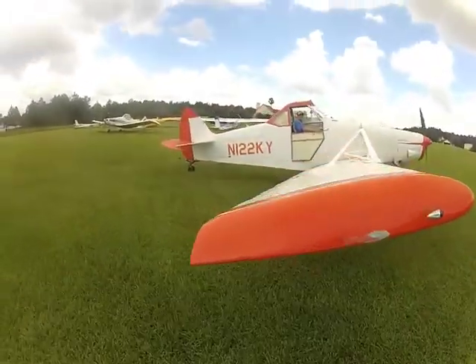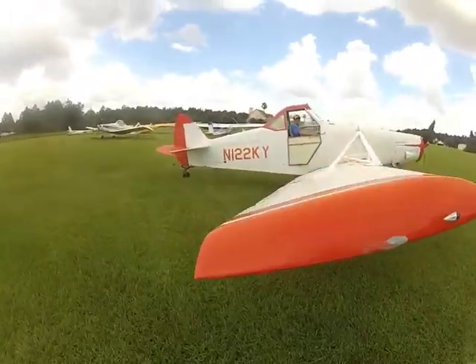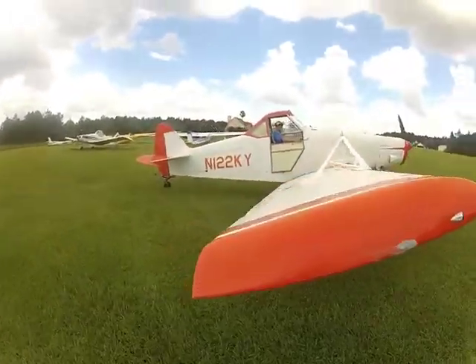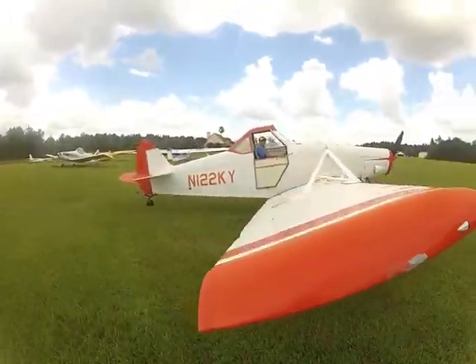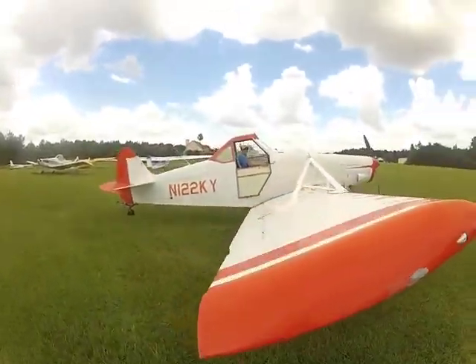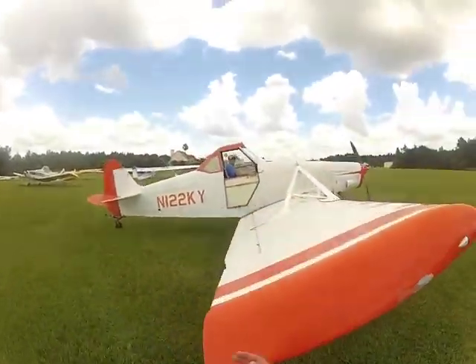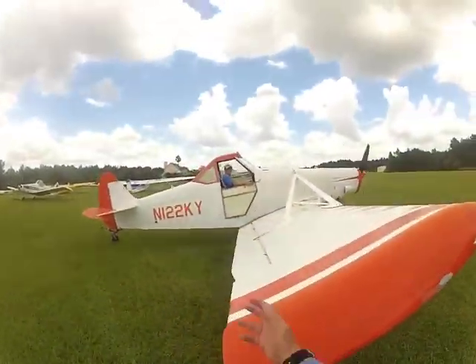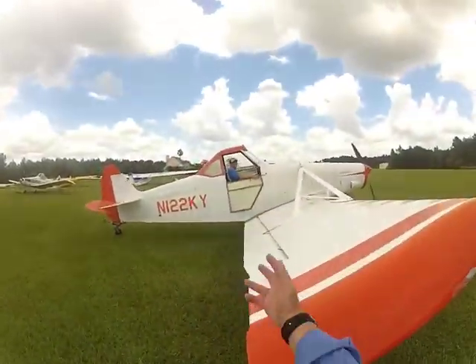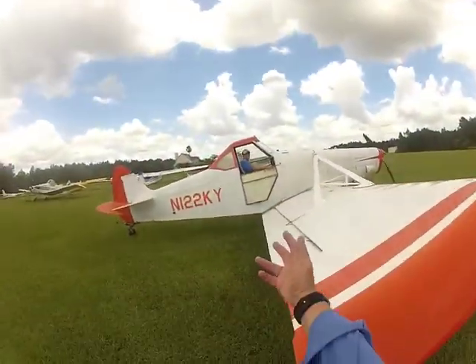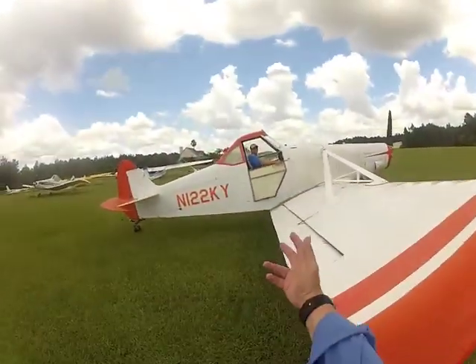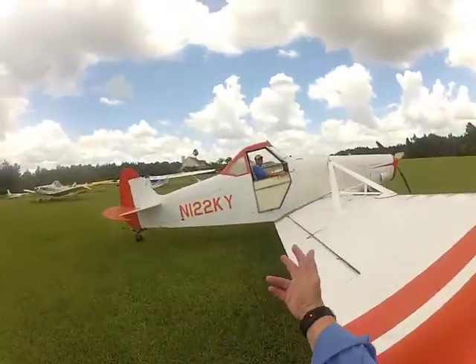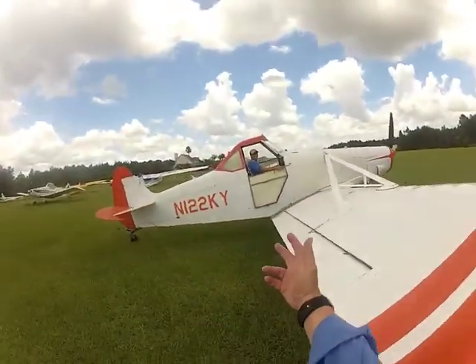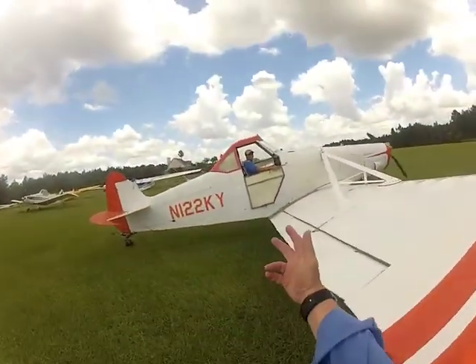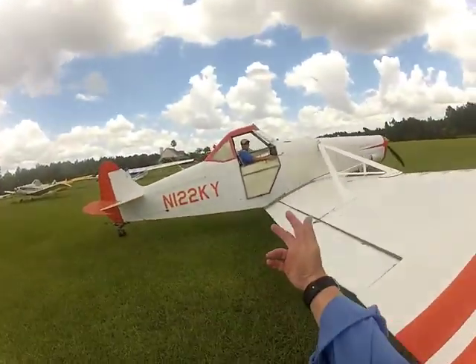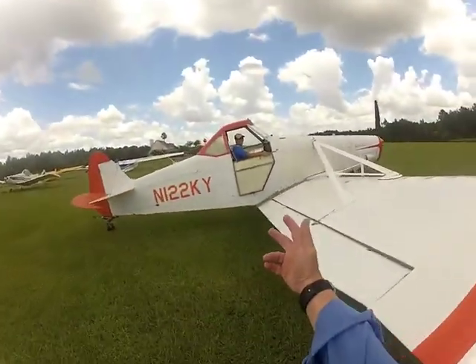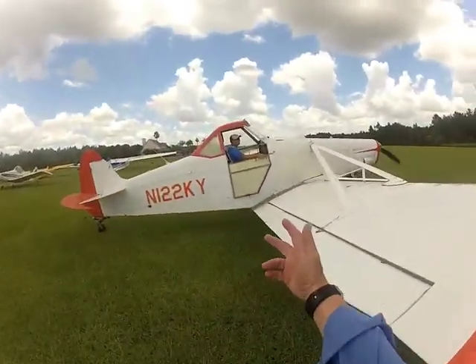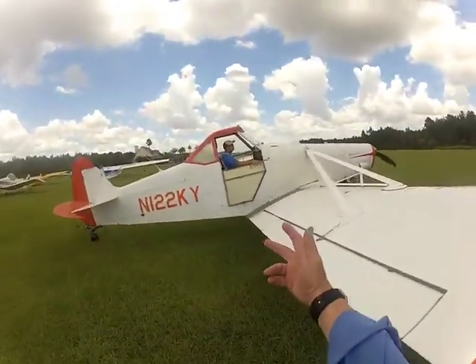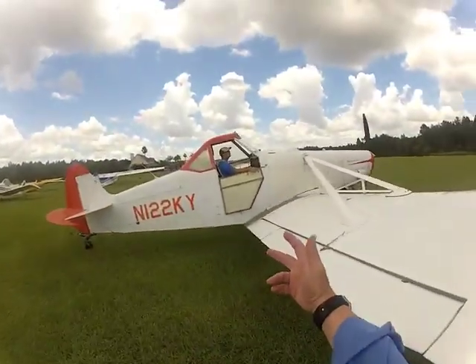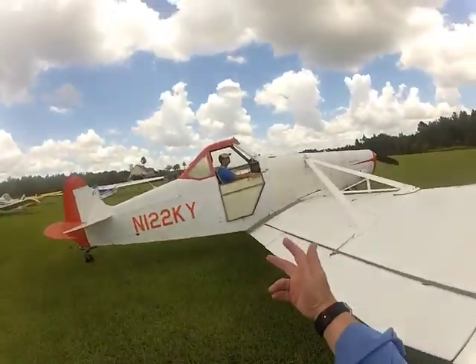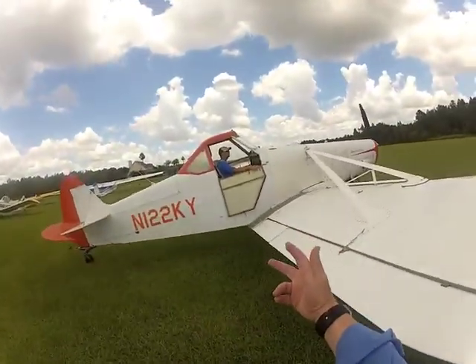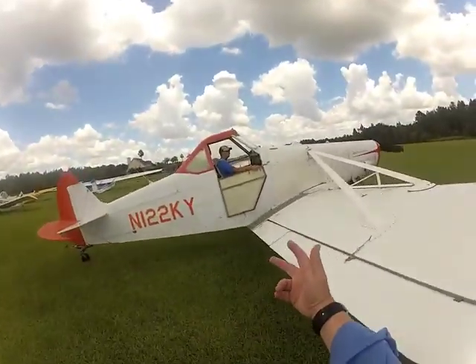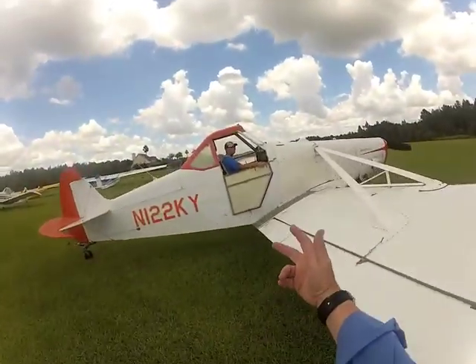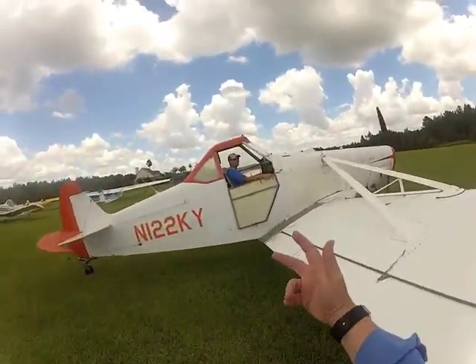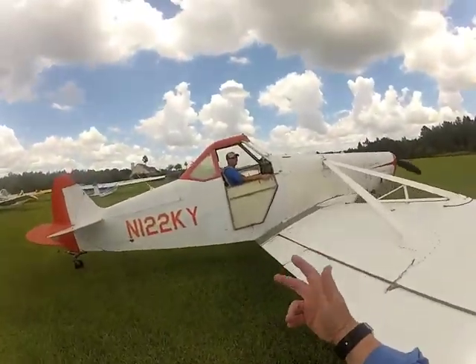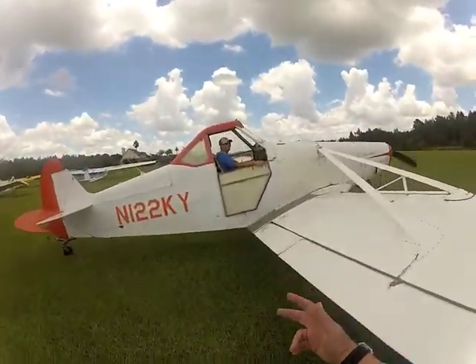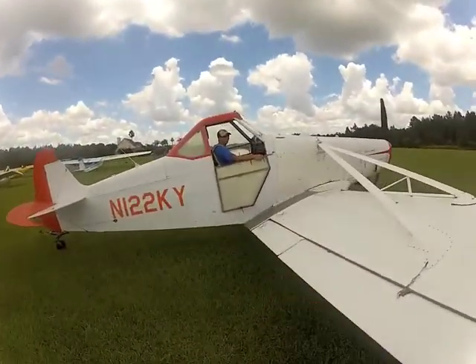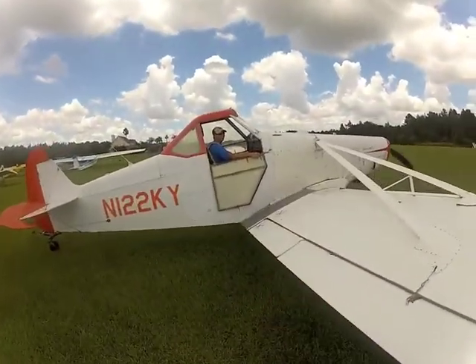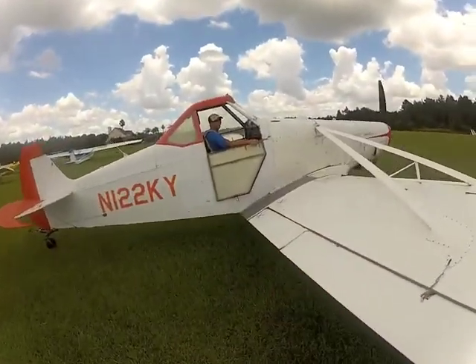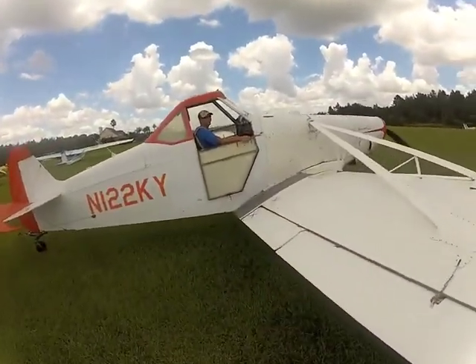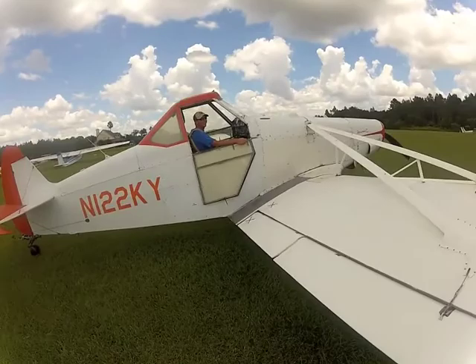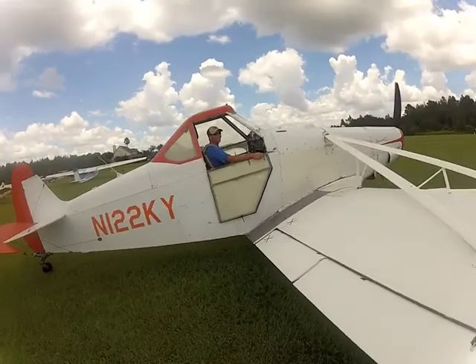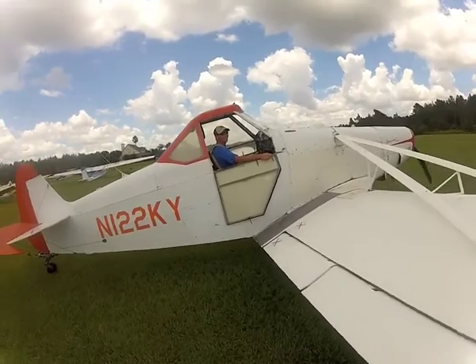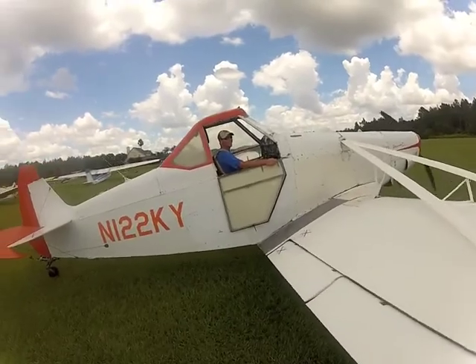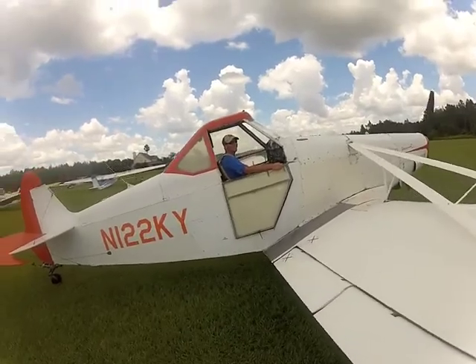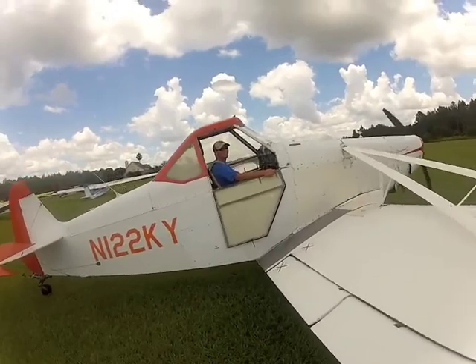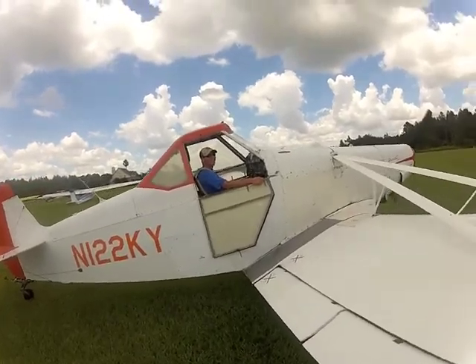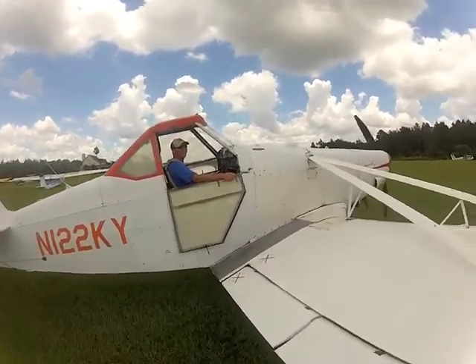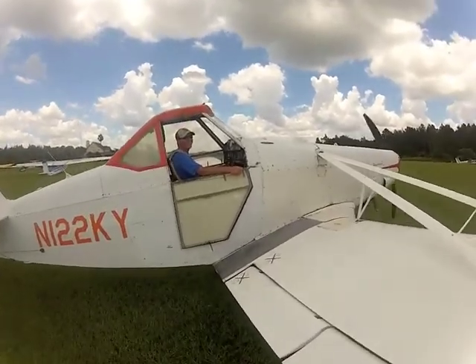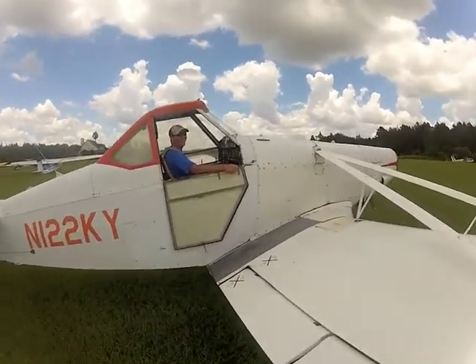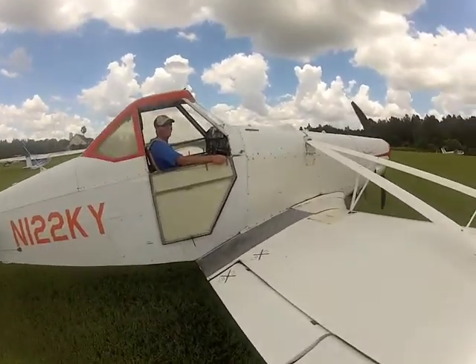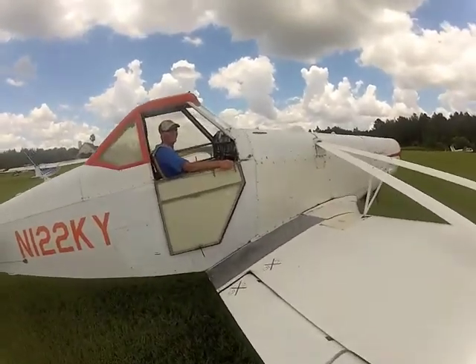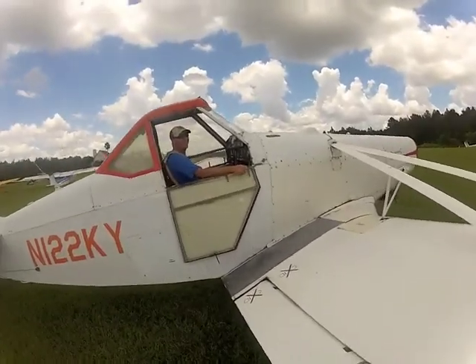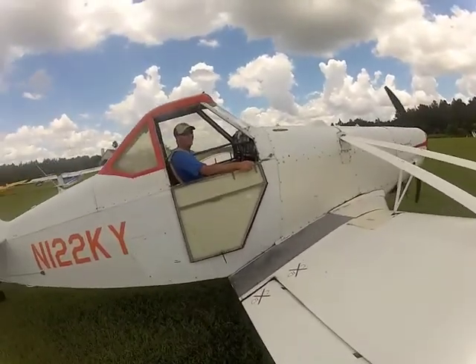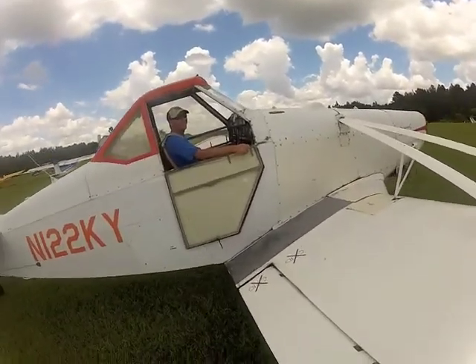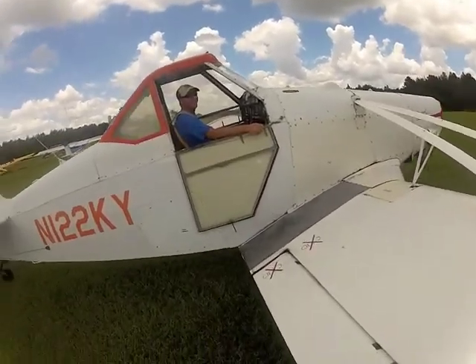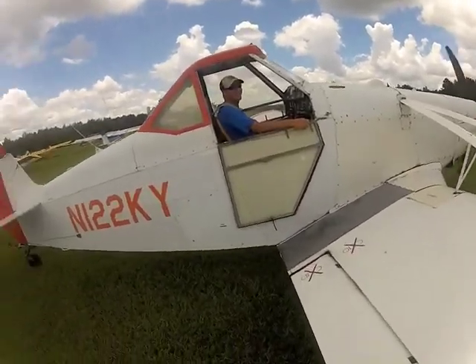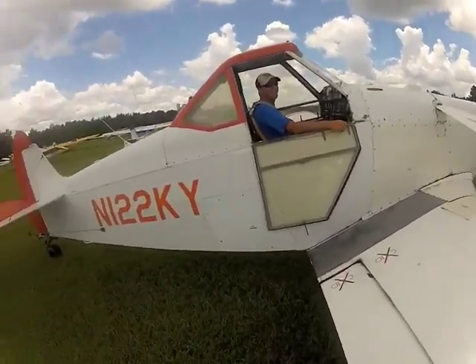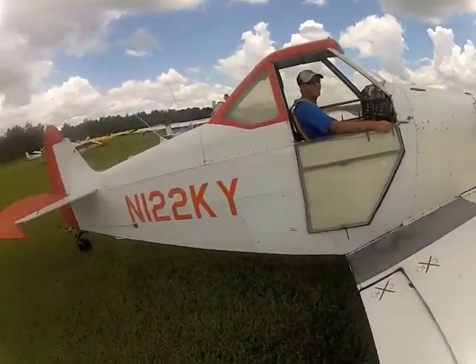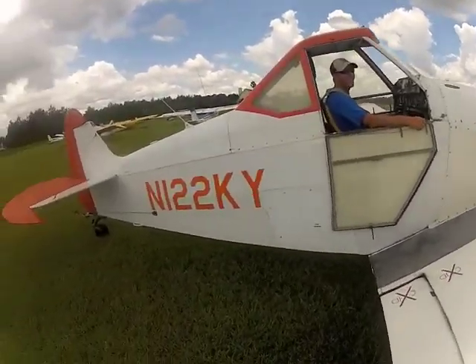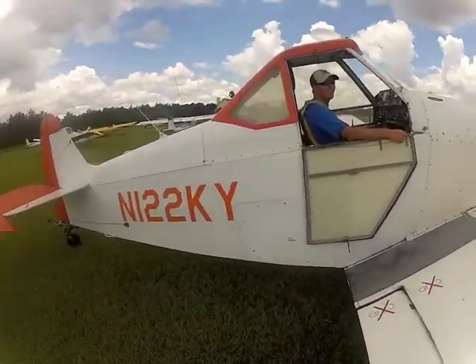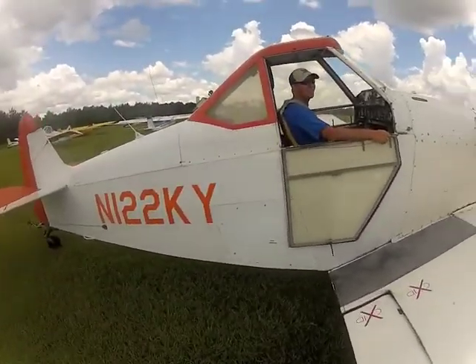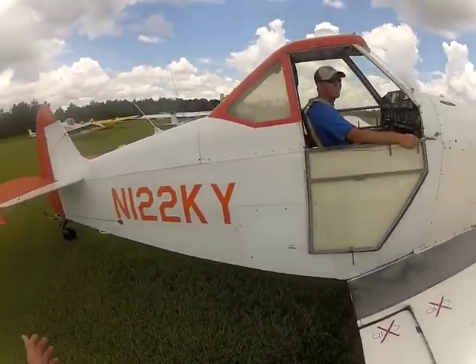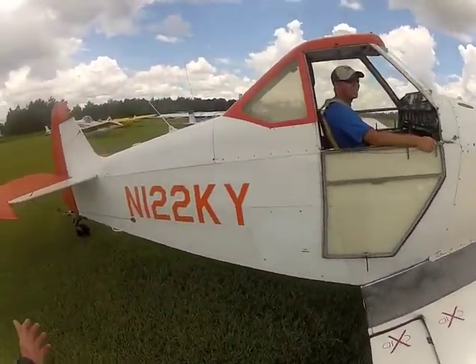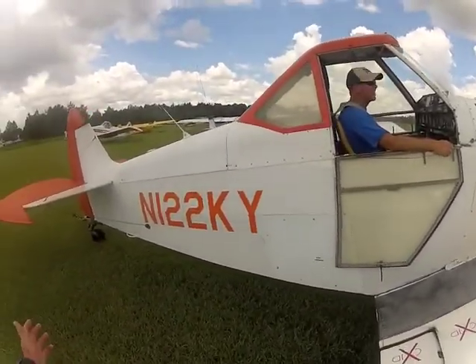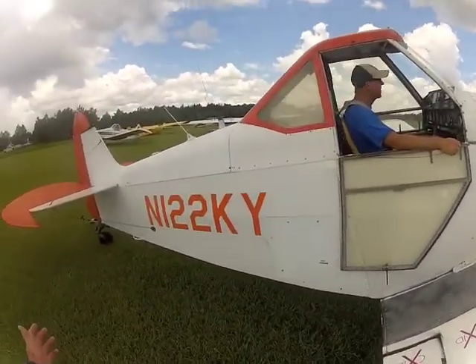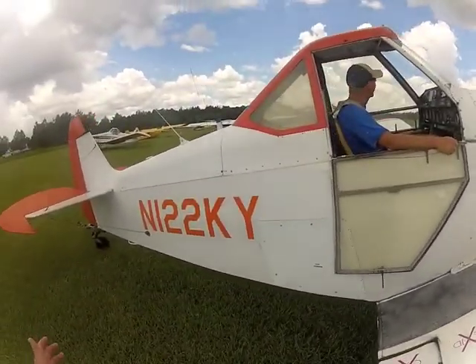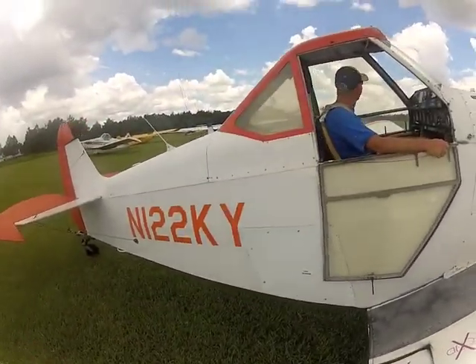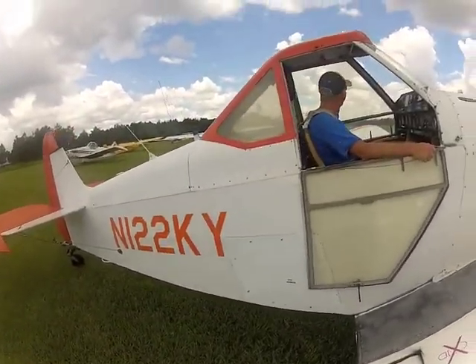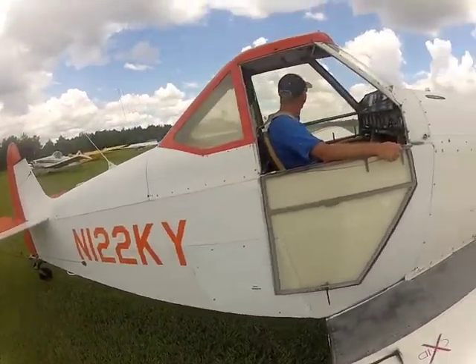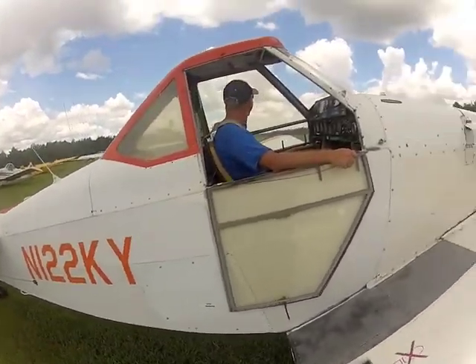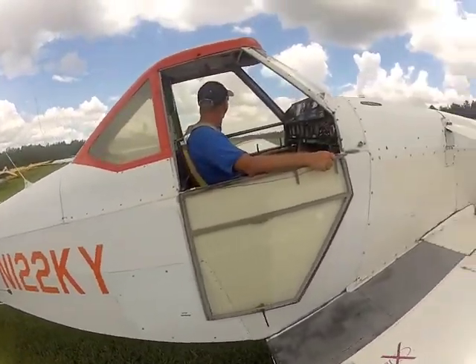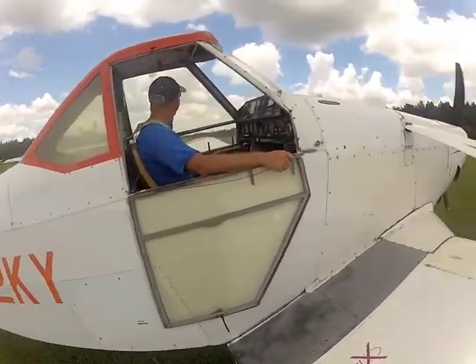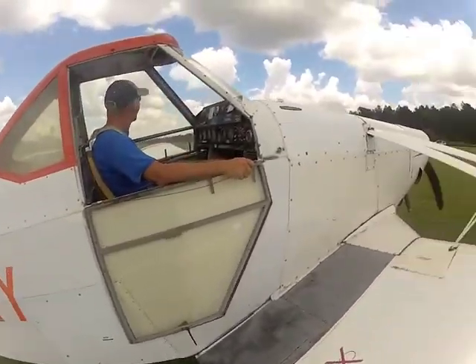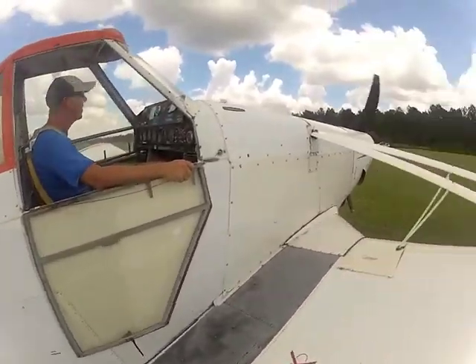This is my tow pilot, Aaron — I can never say his last name. This is our tow plane.